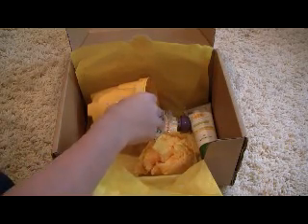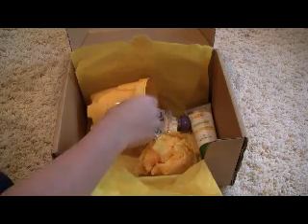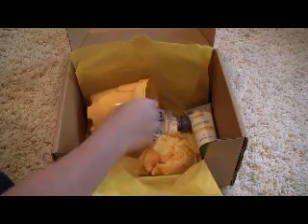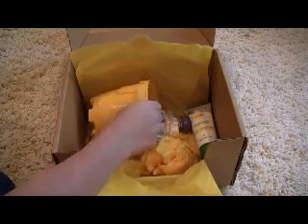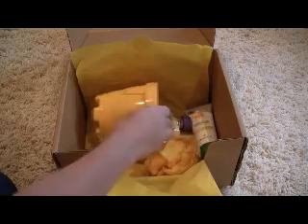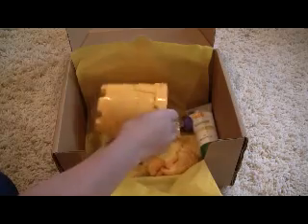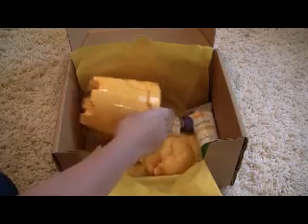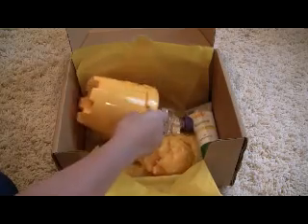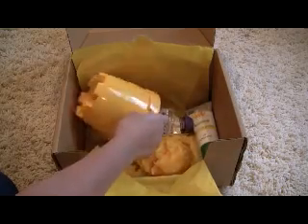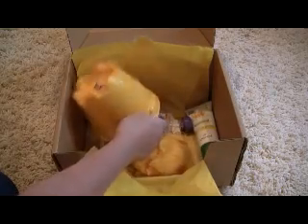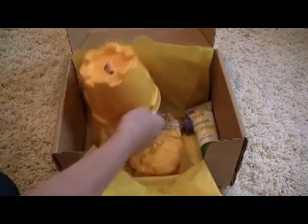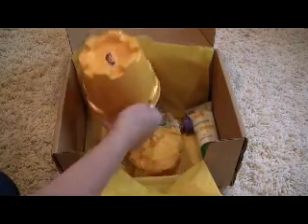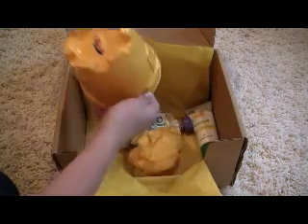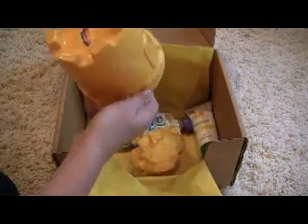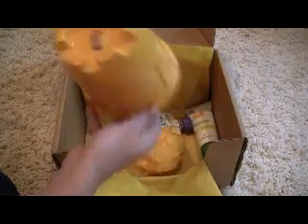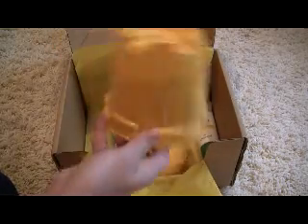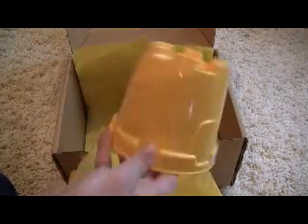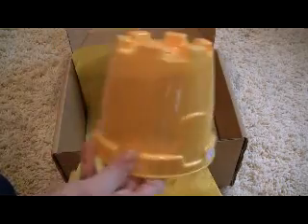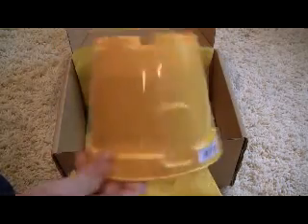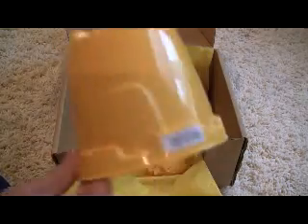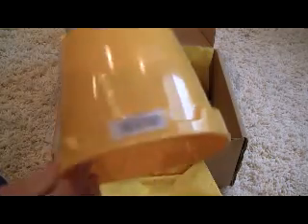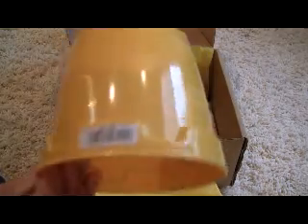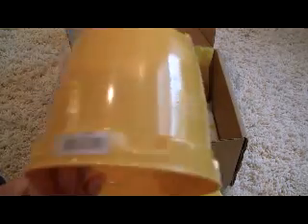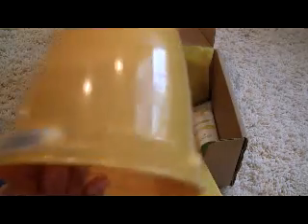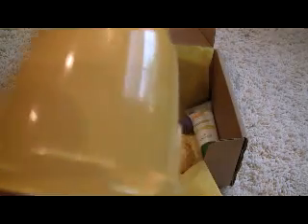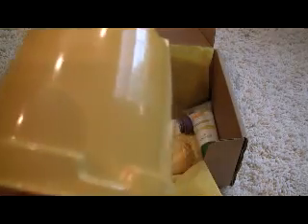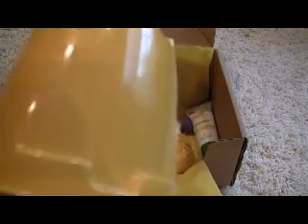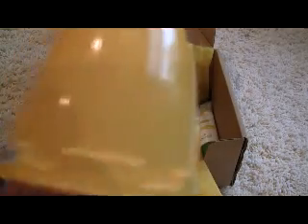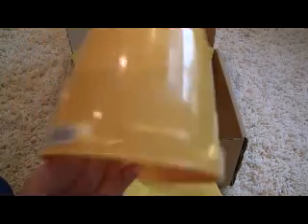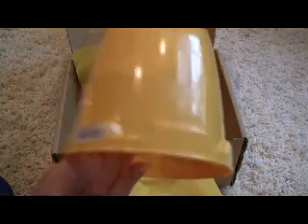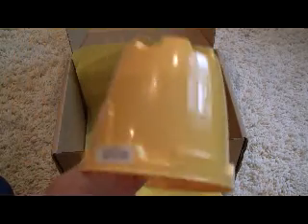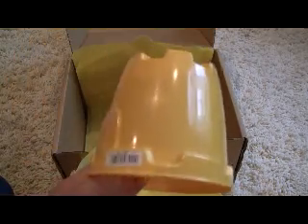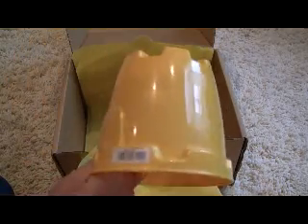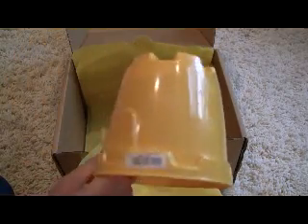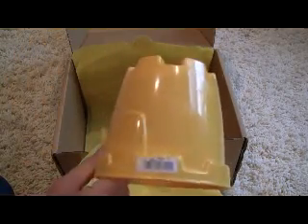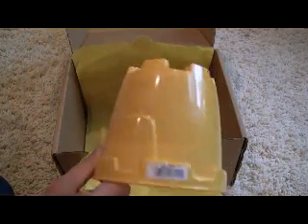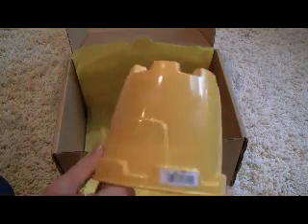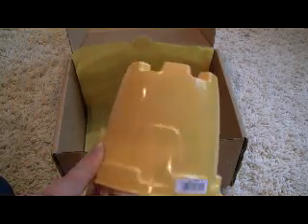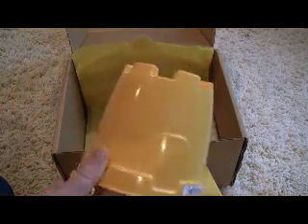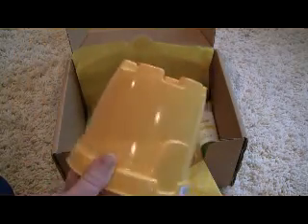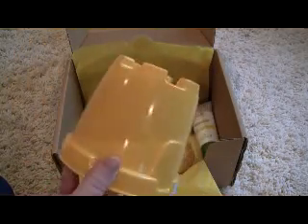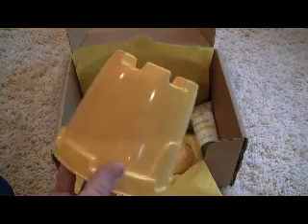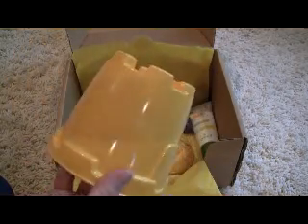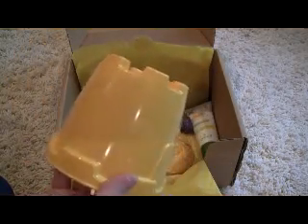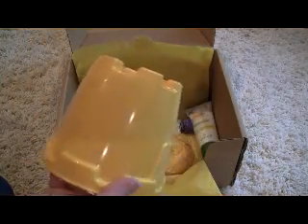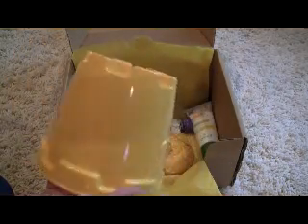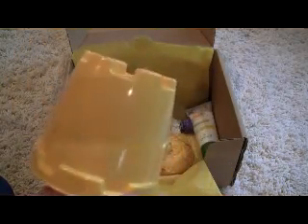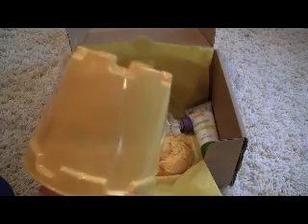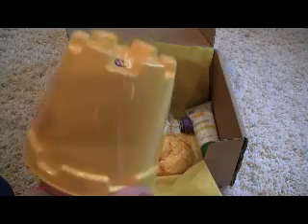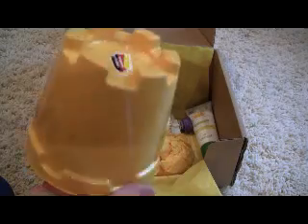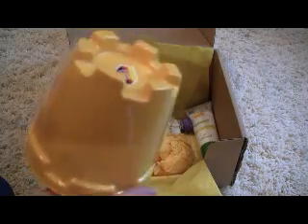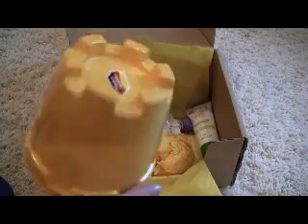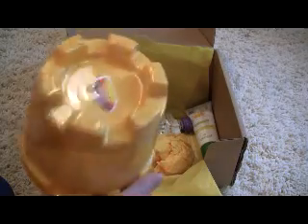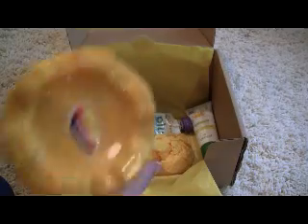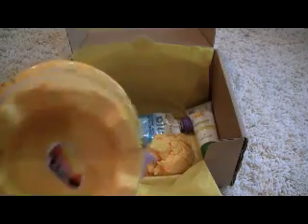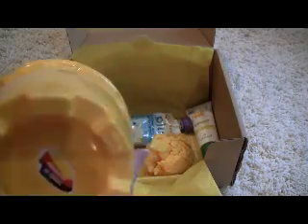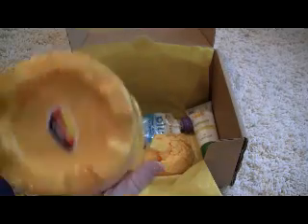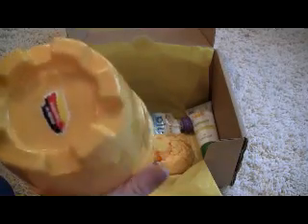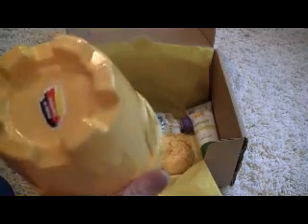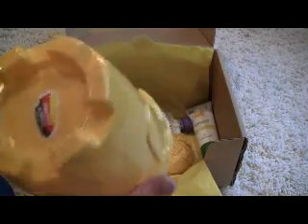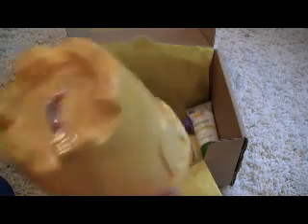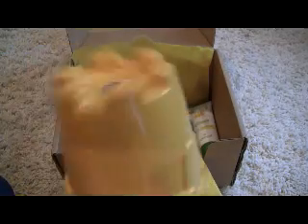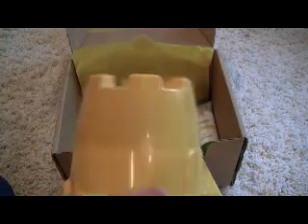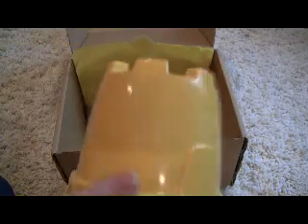The next toy is from Hava, and it is a little sand castle.